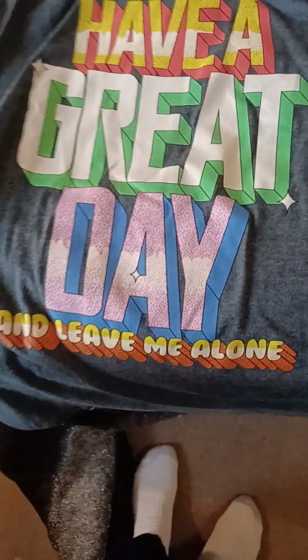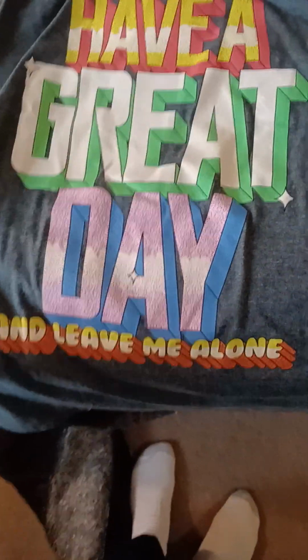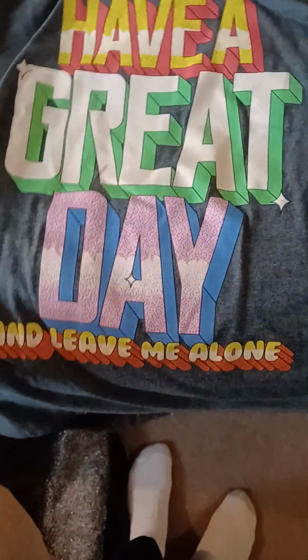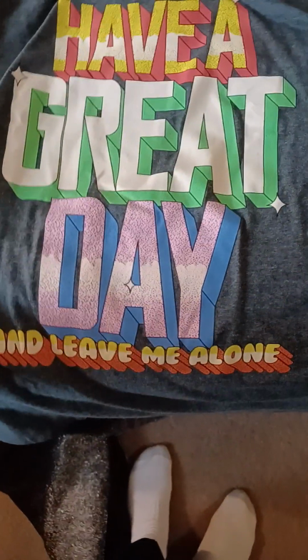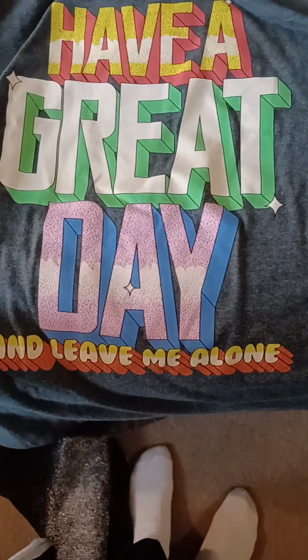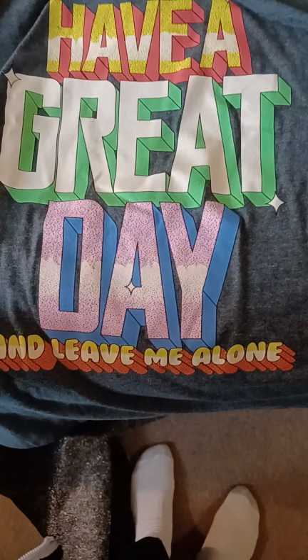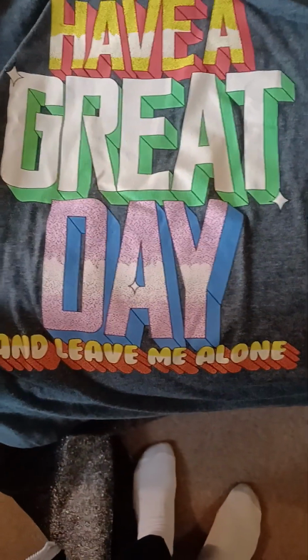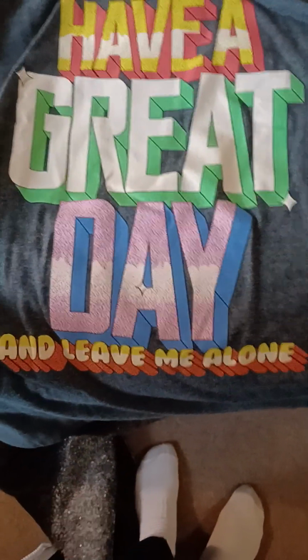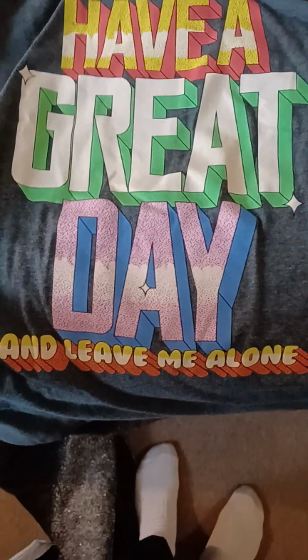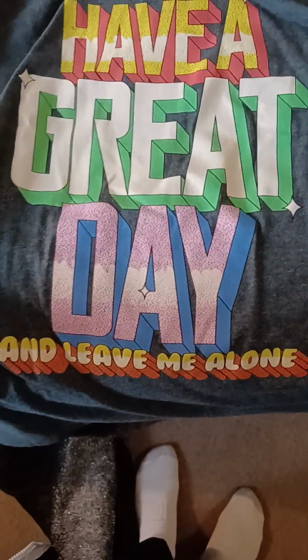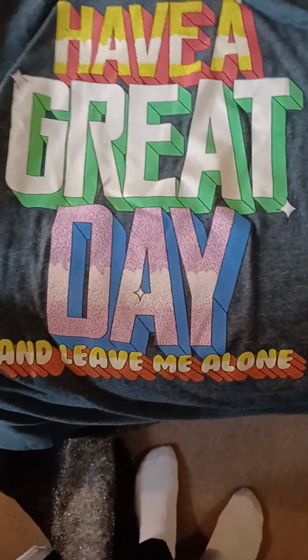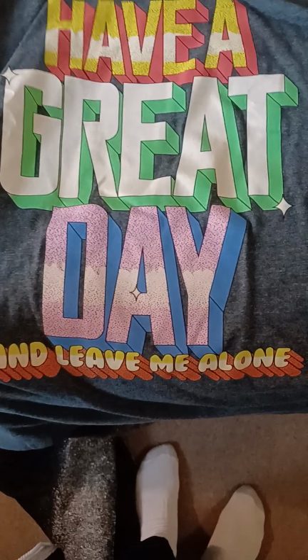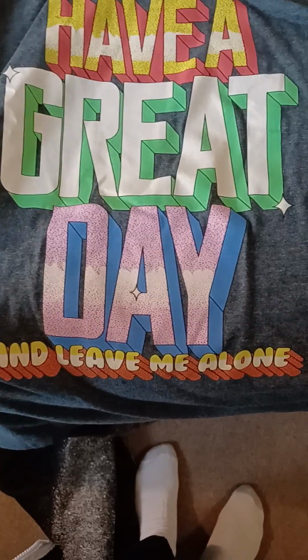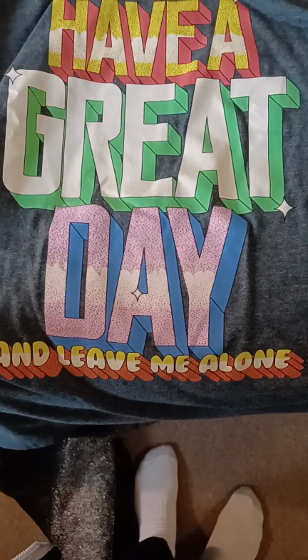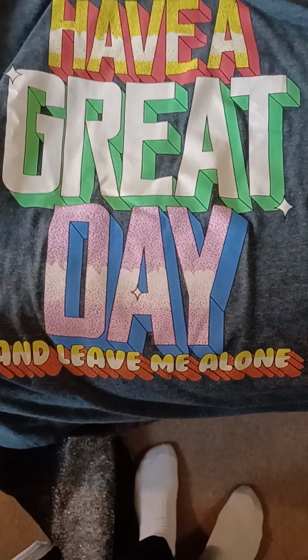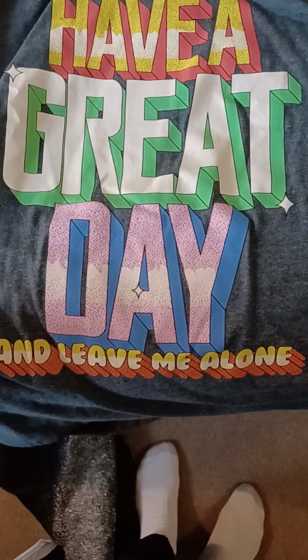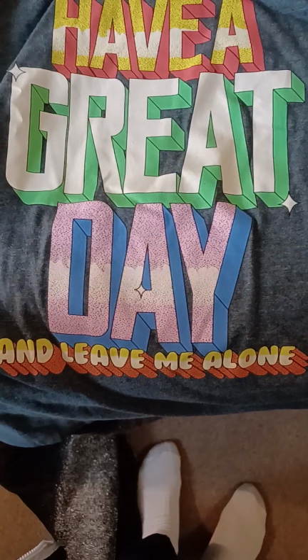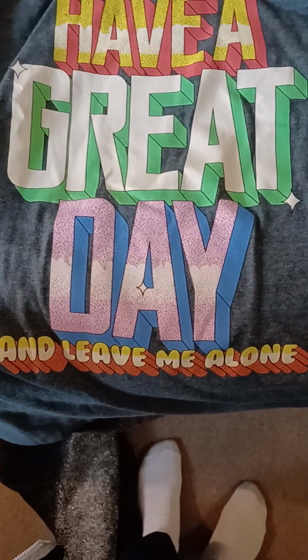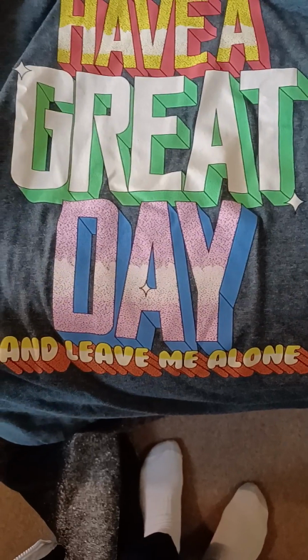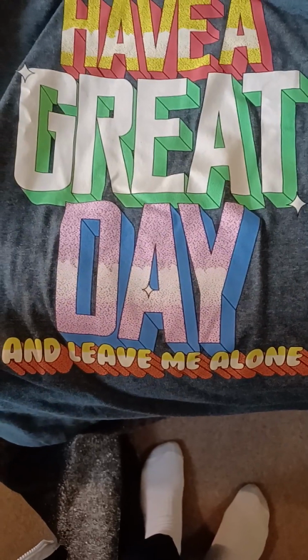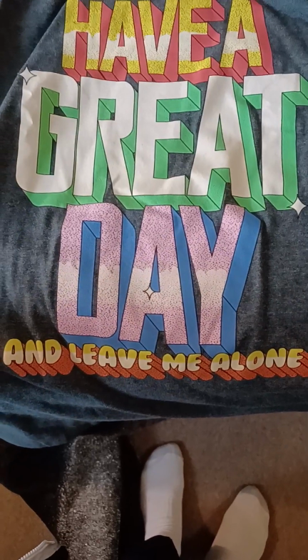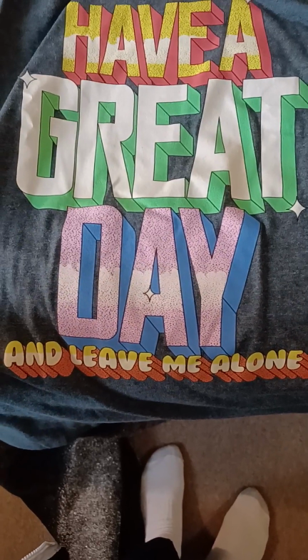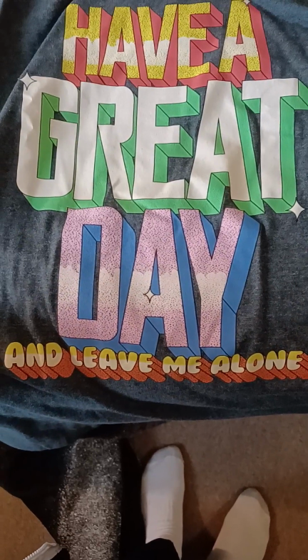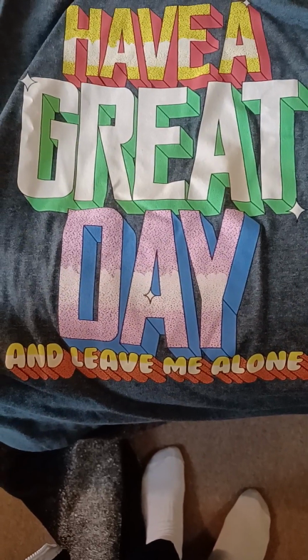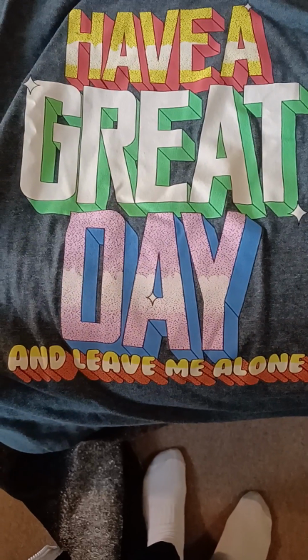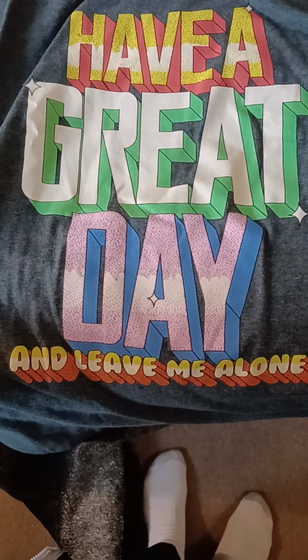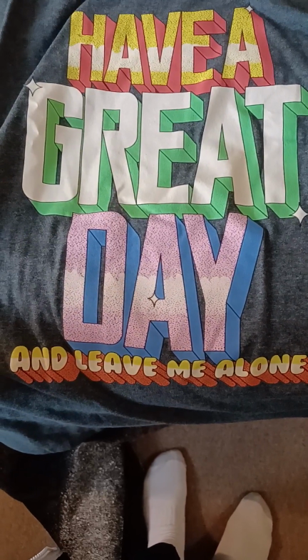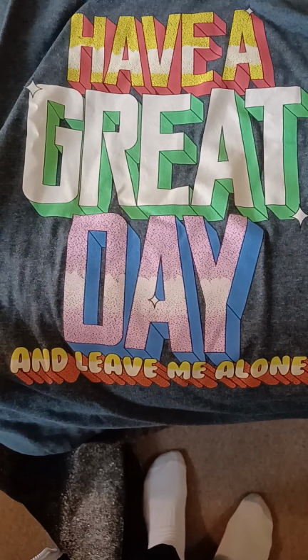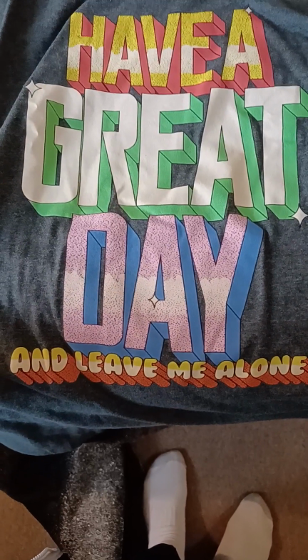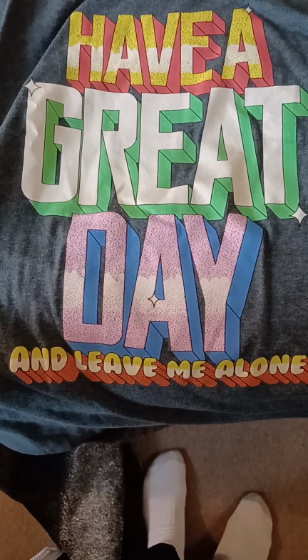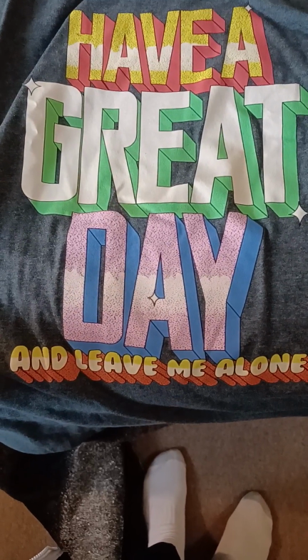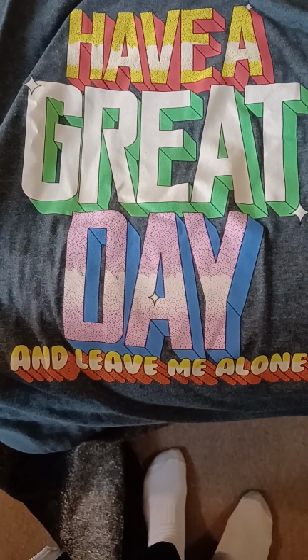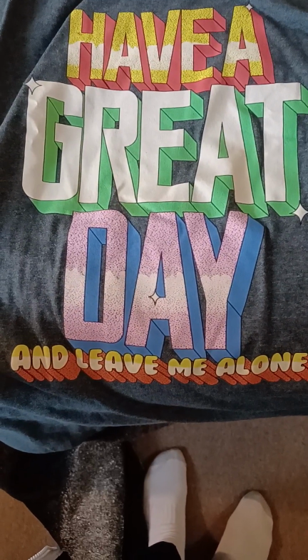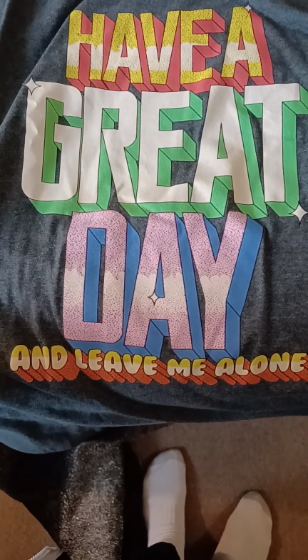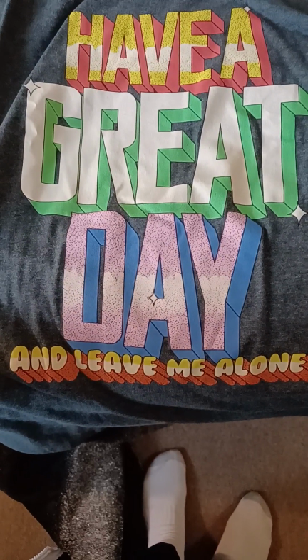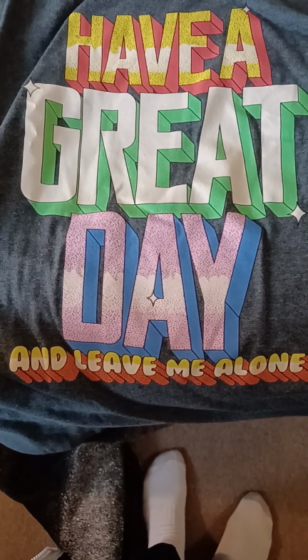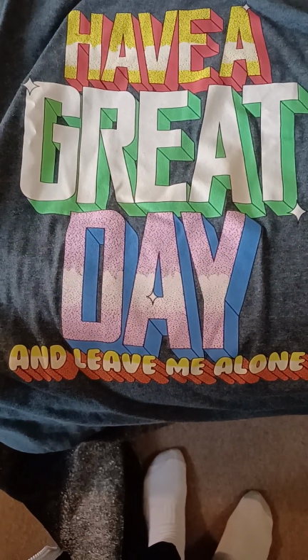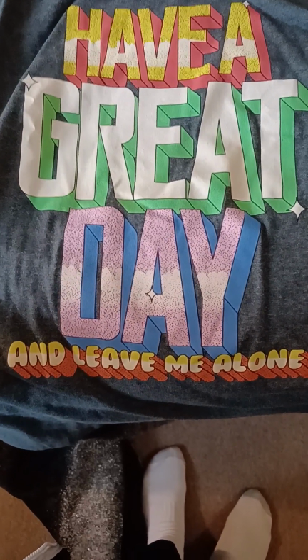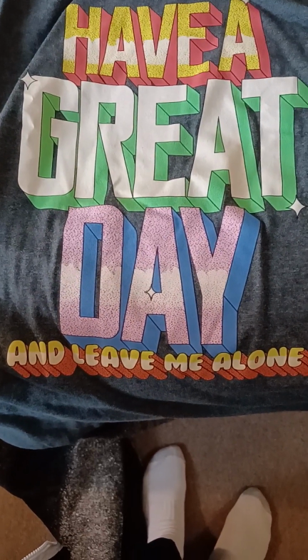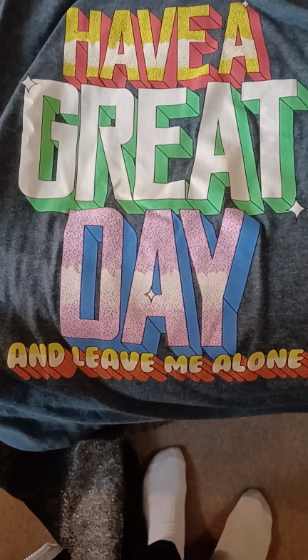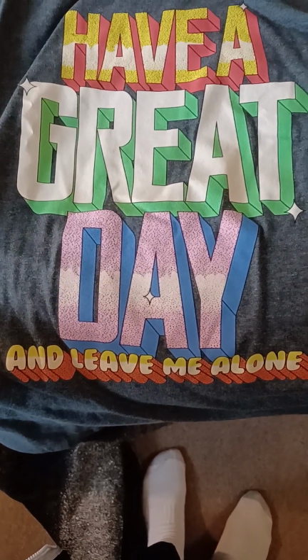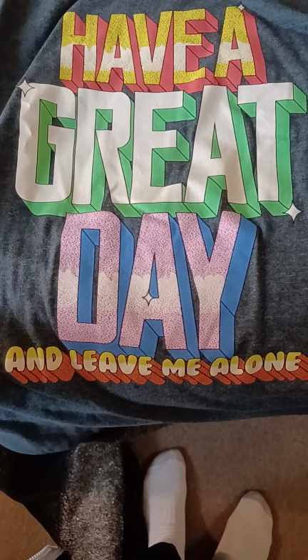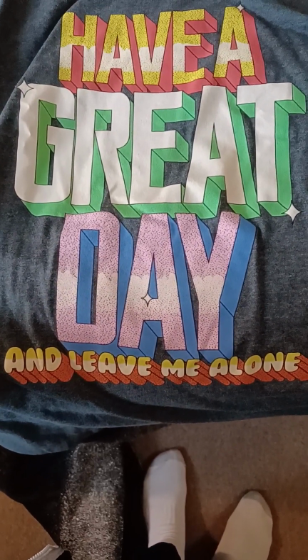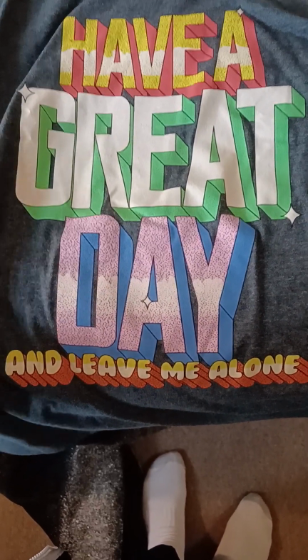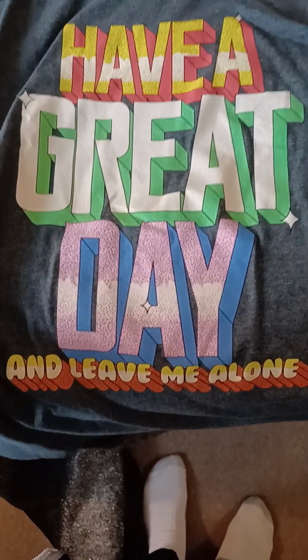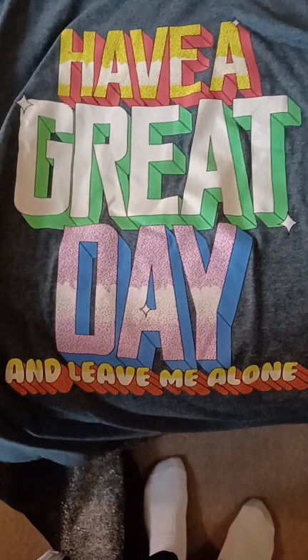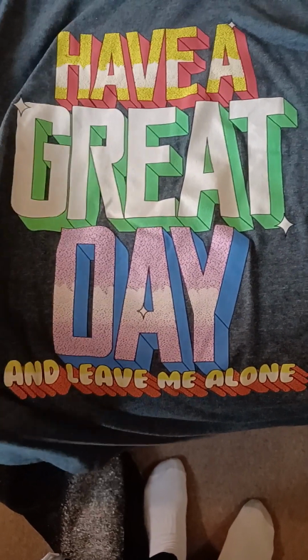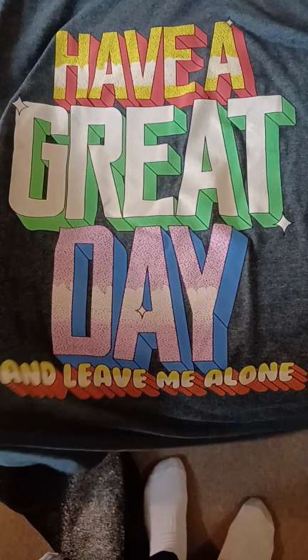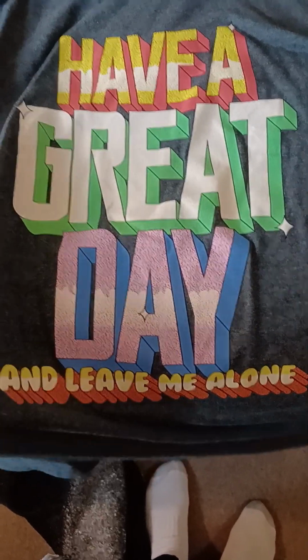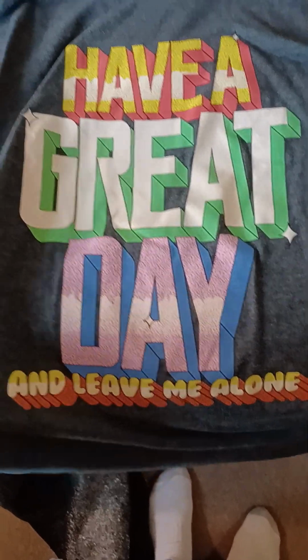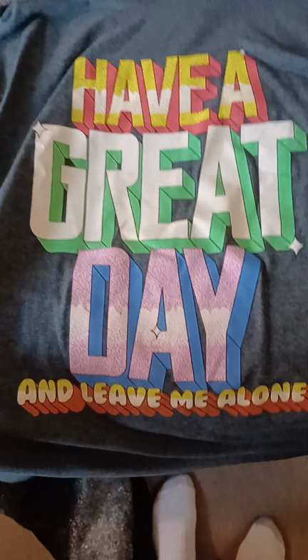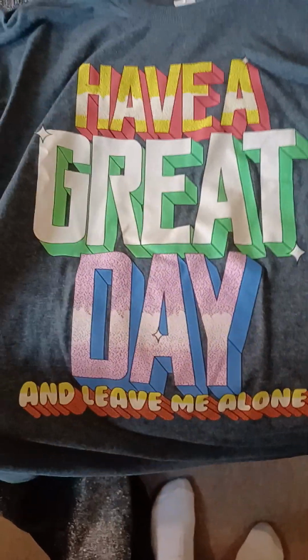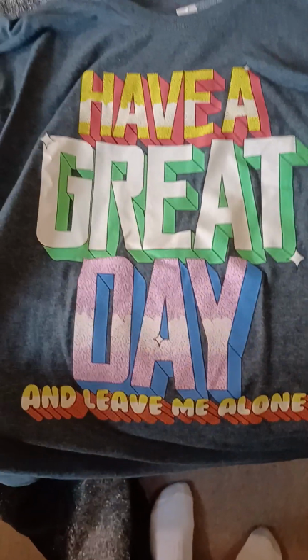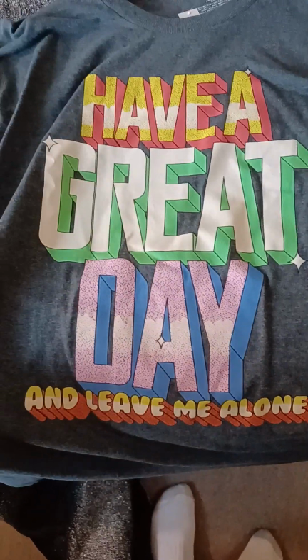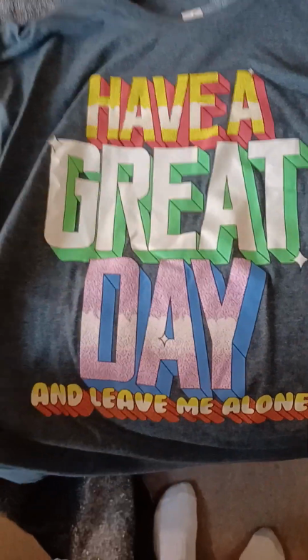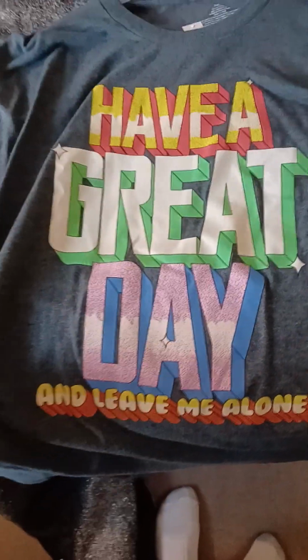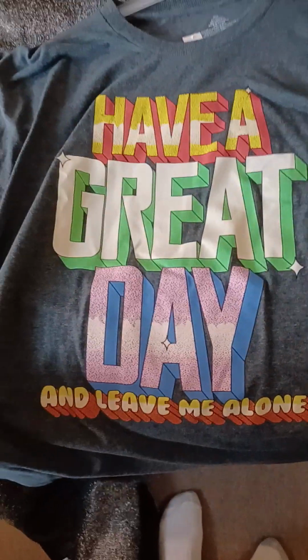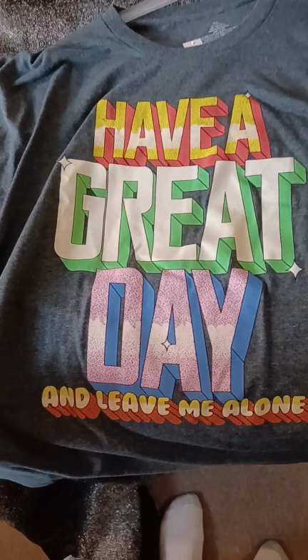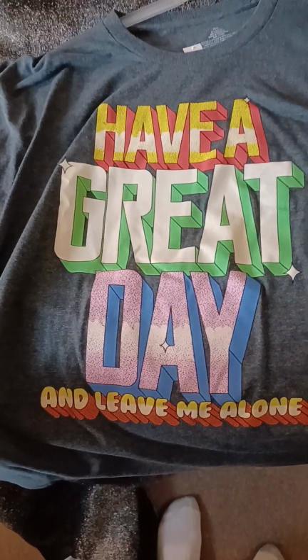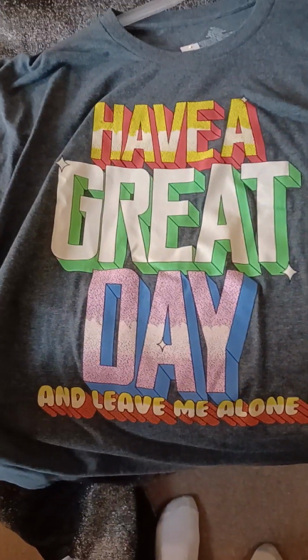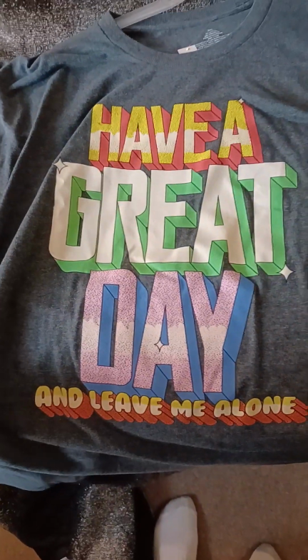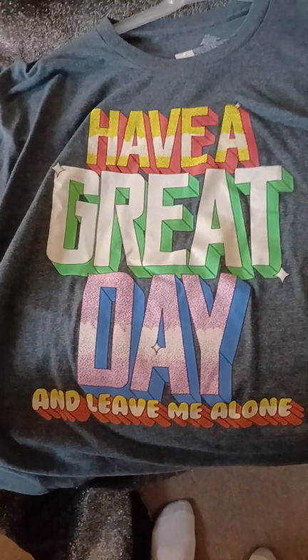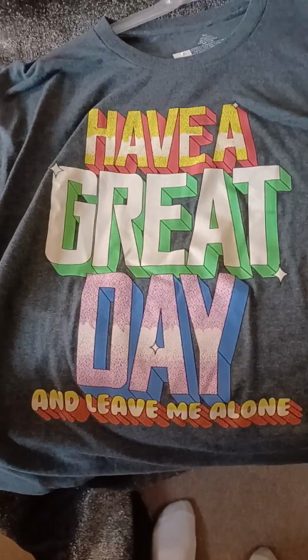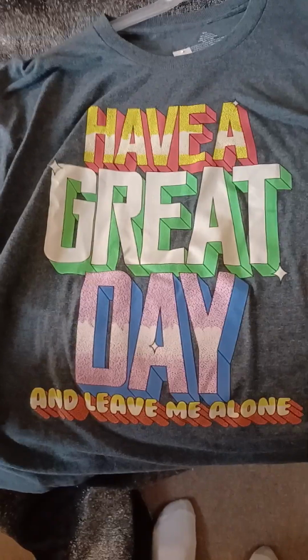Then I picked up this 'Have a Nice Day and Leave Me Alone' try-on haul t-shirt.